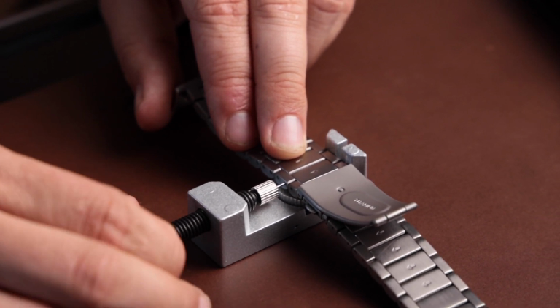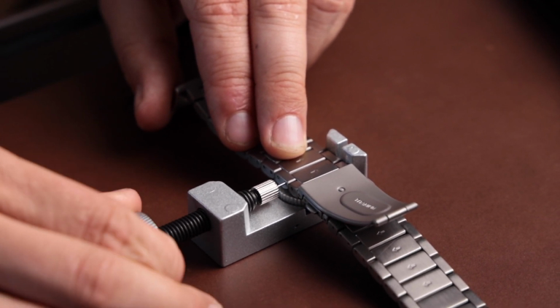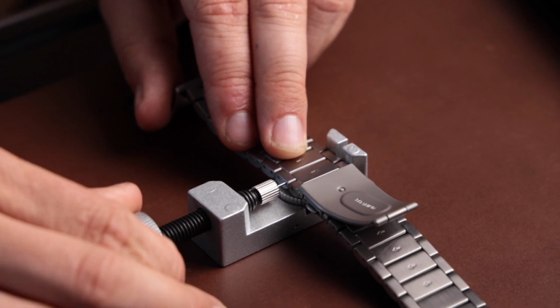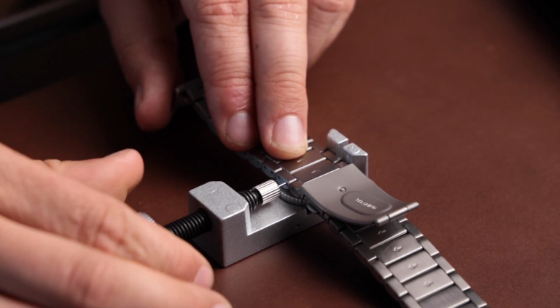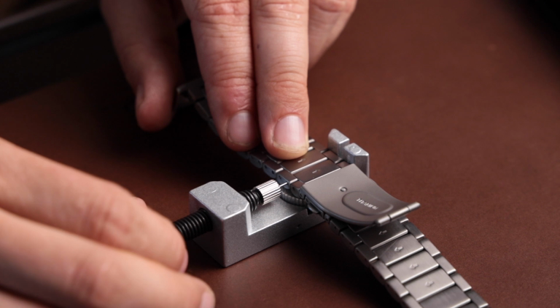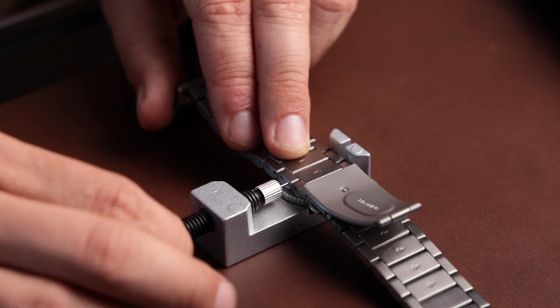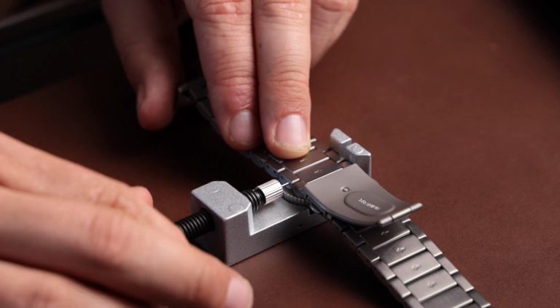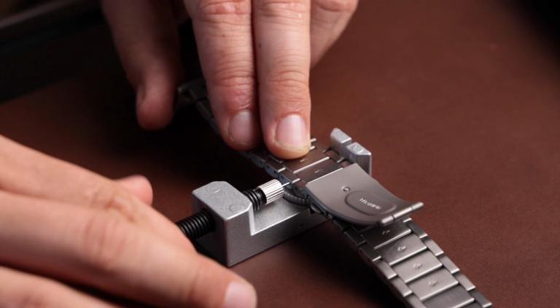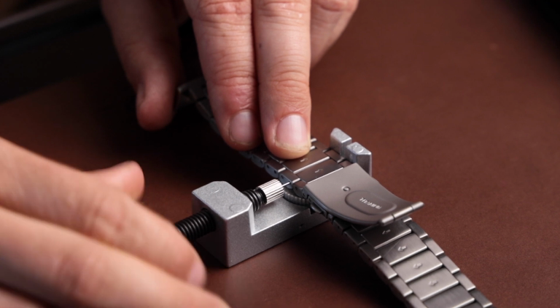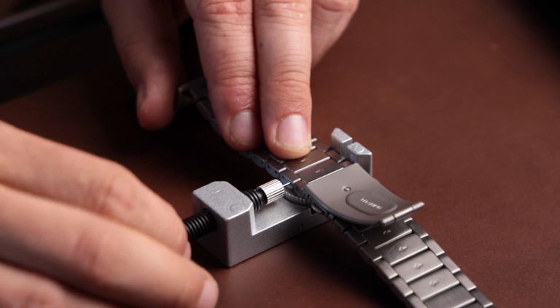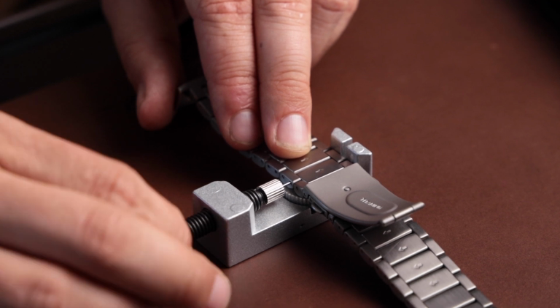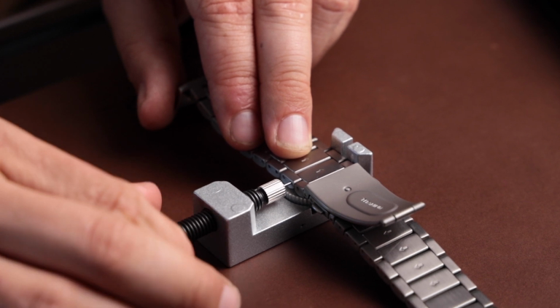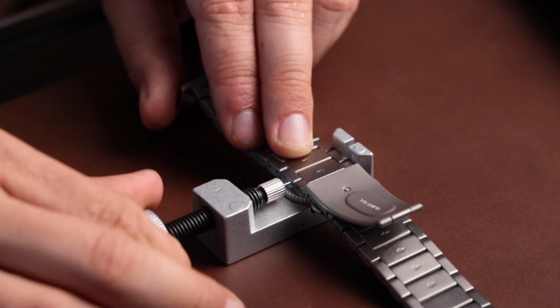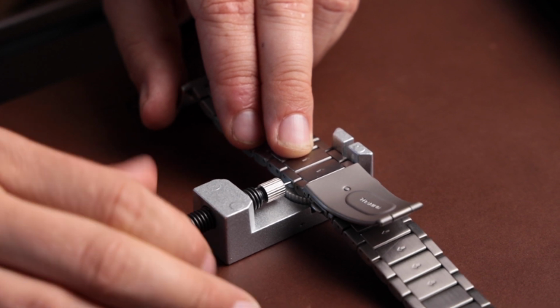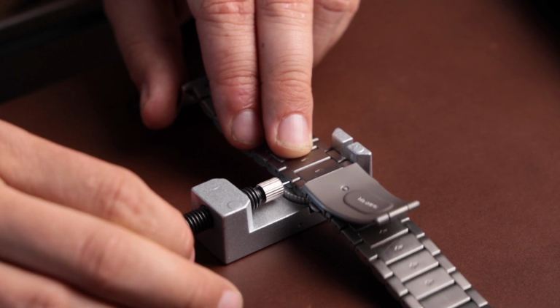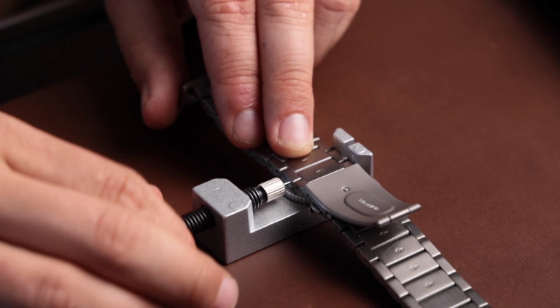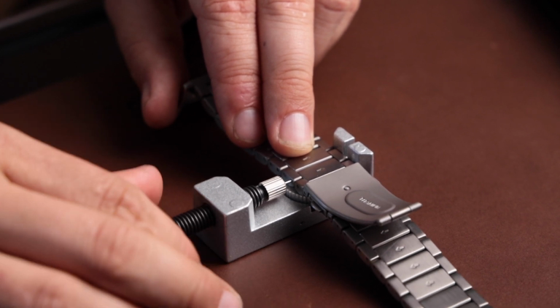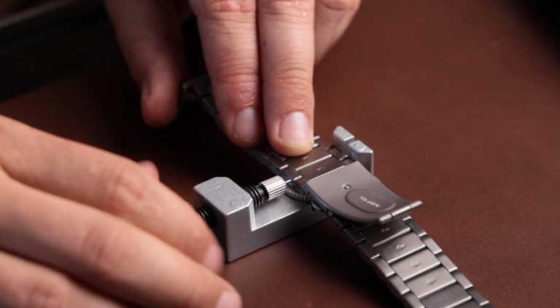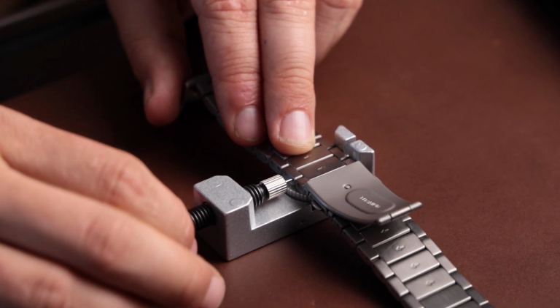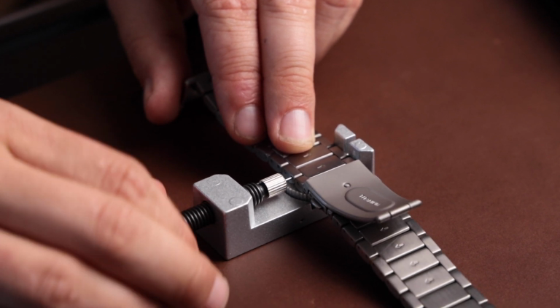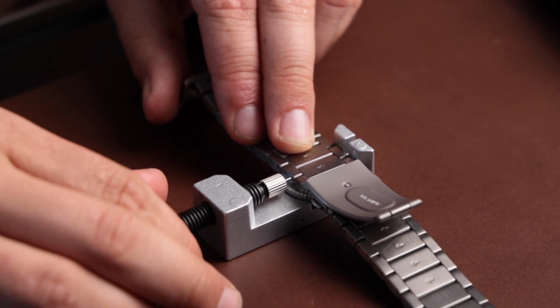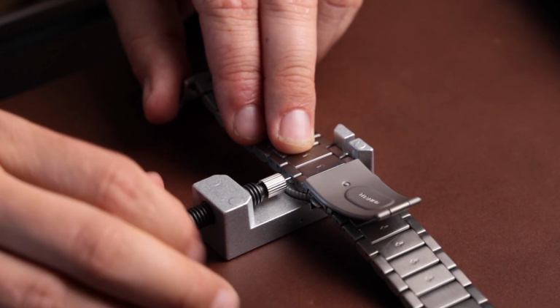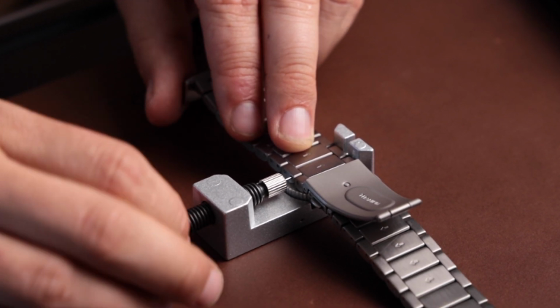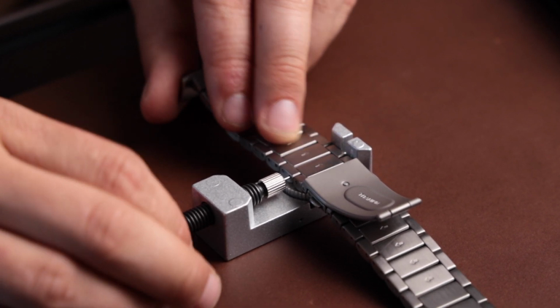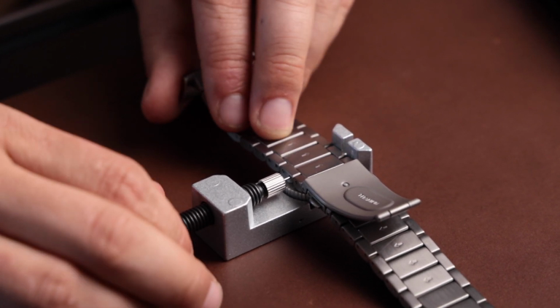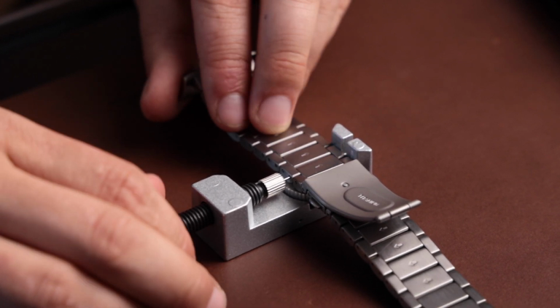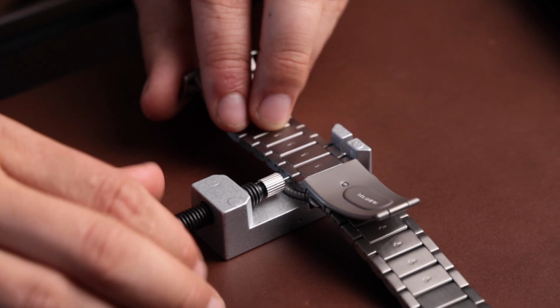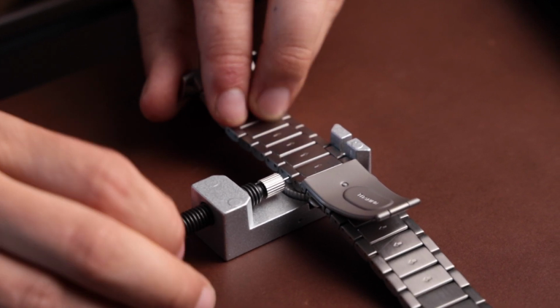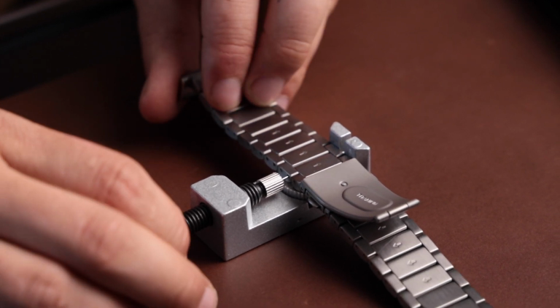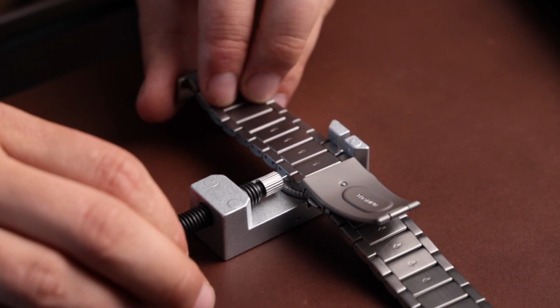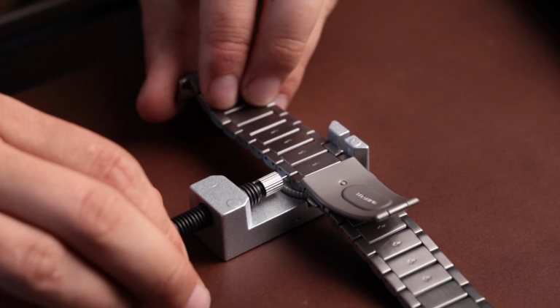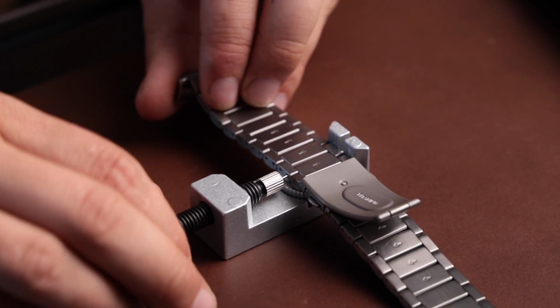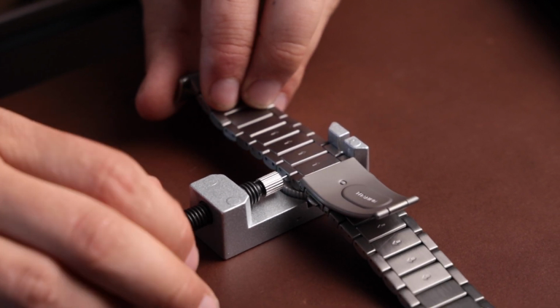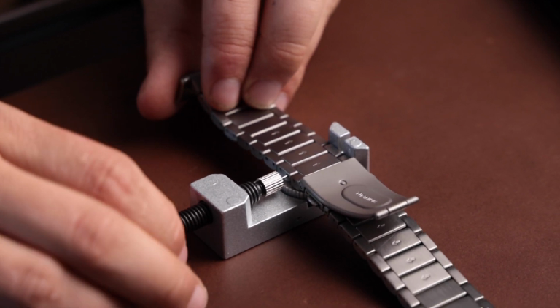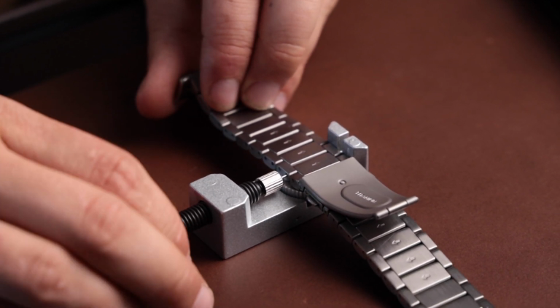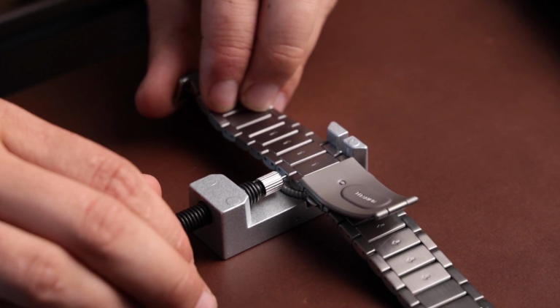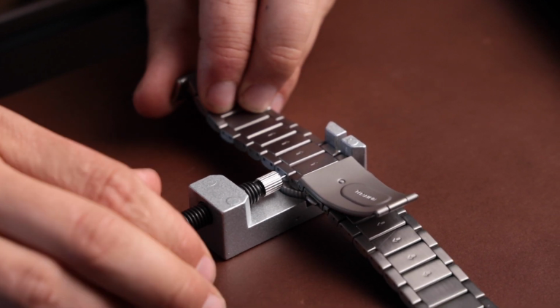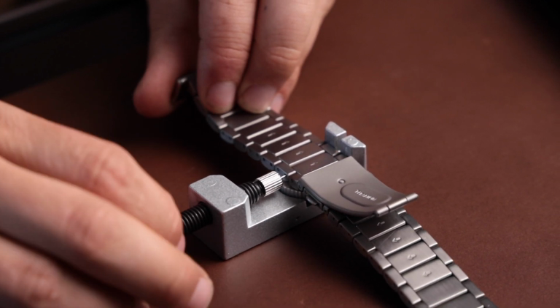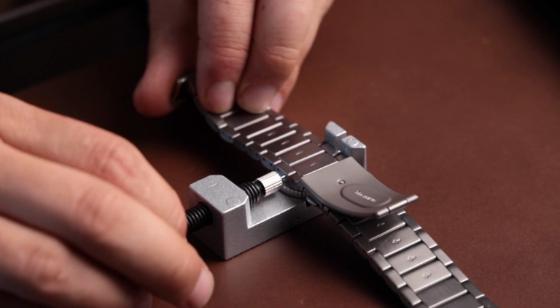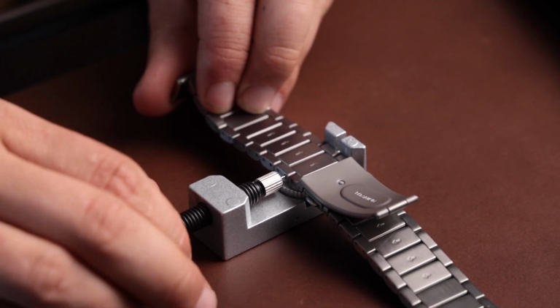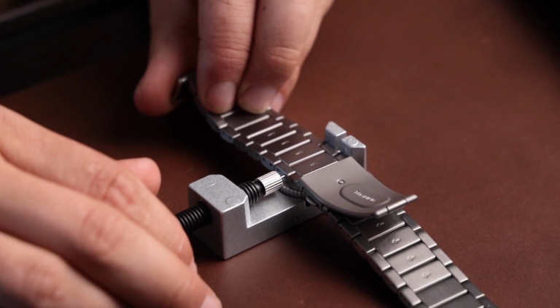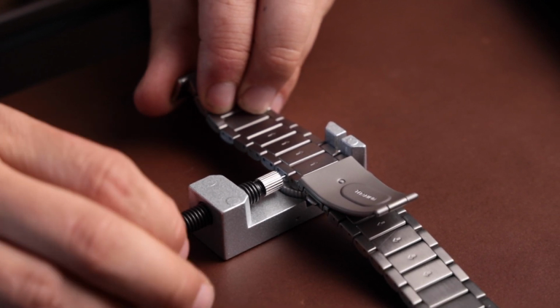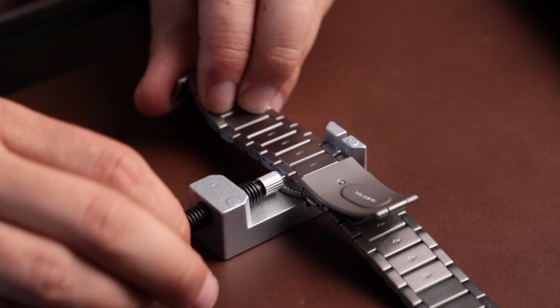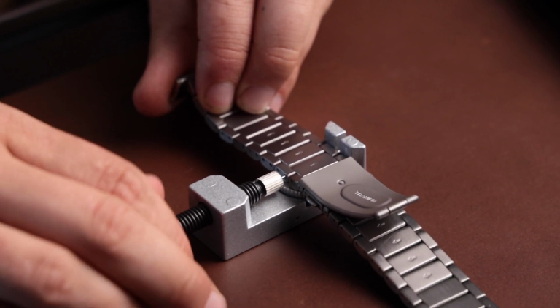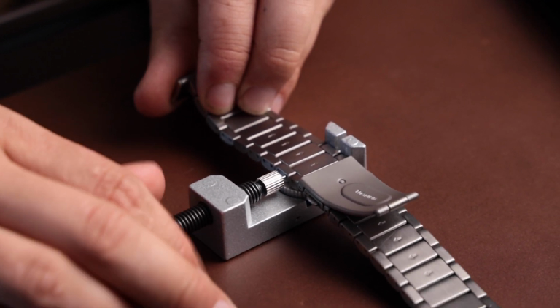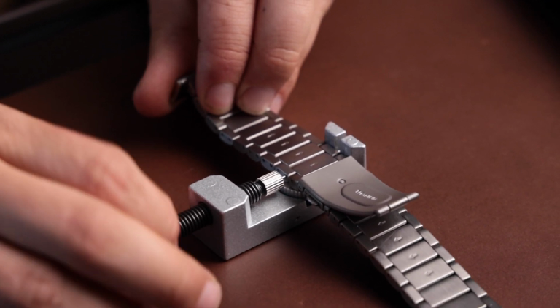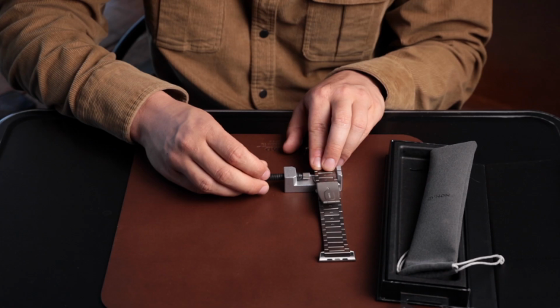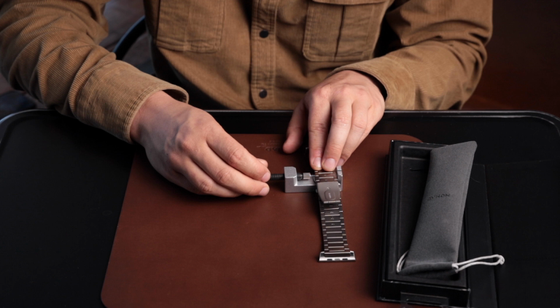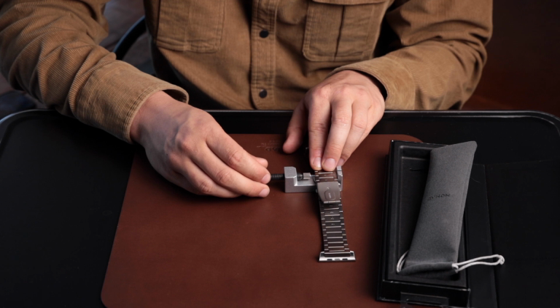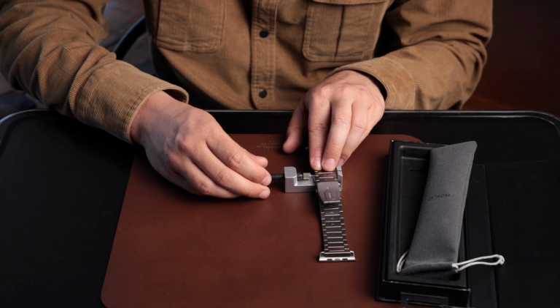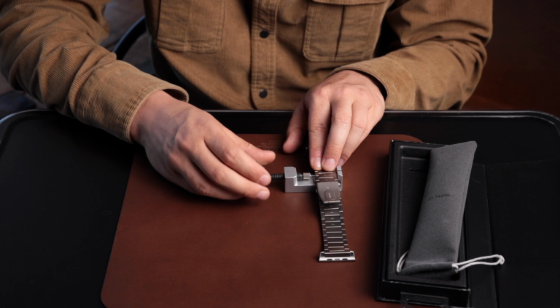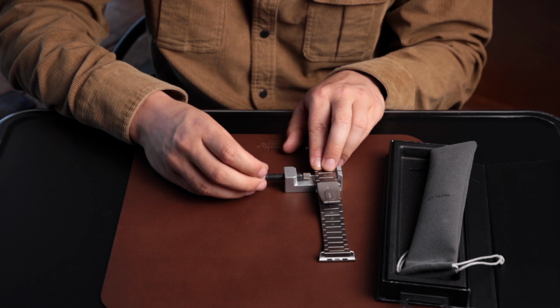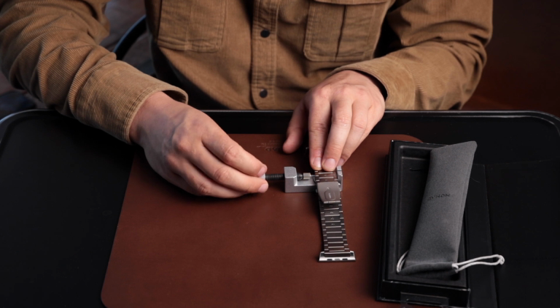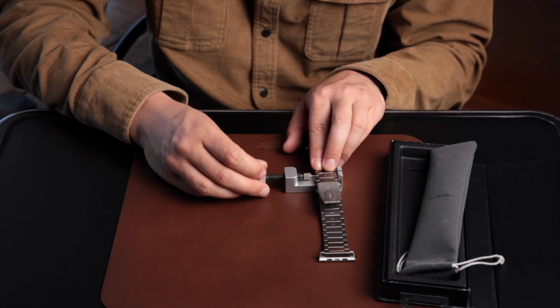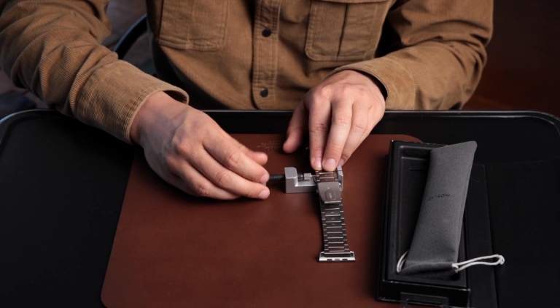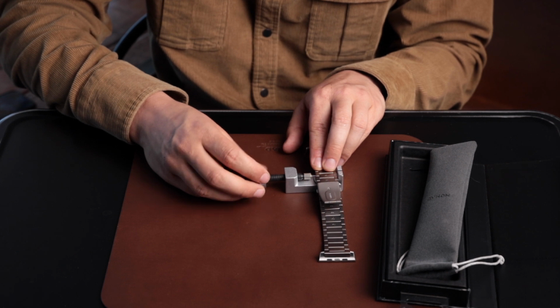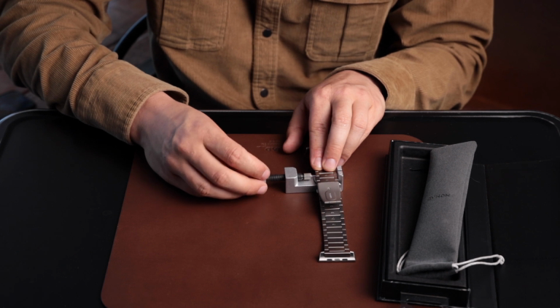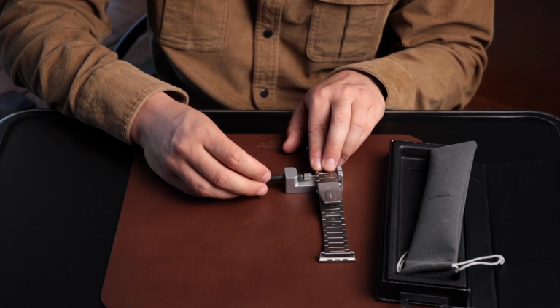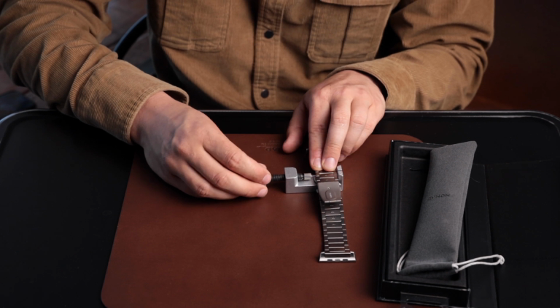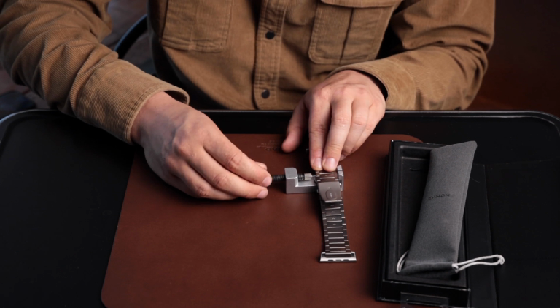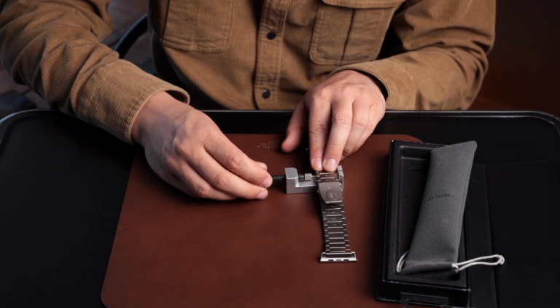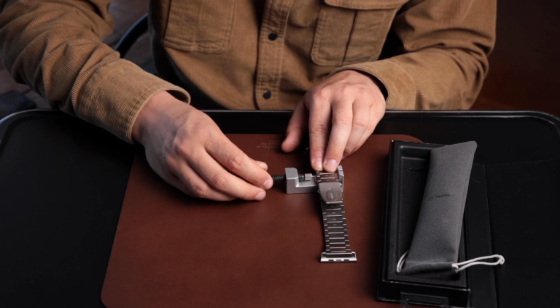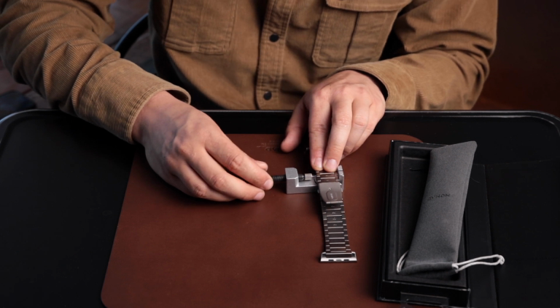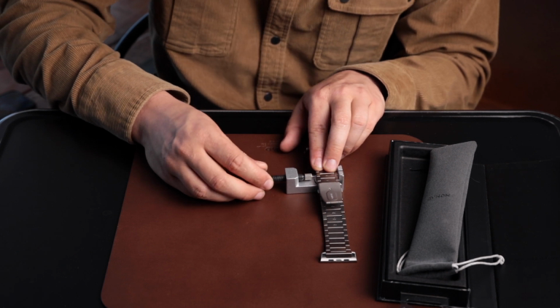You then turn the tool clockwise in order to line it up with the pin hole. Once you've done that, you can remove the pin.